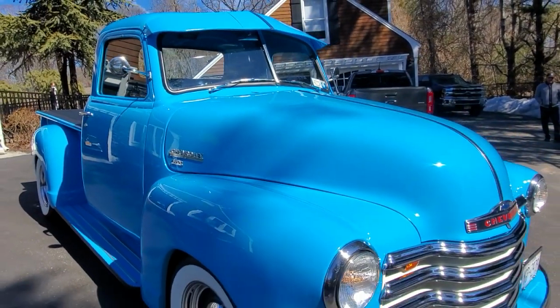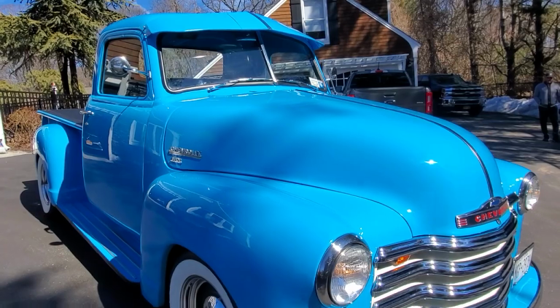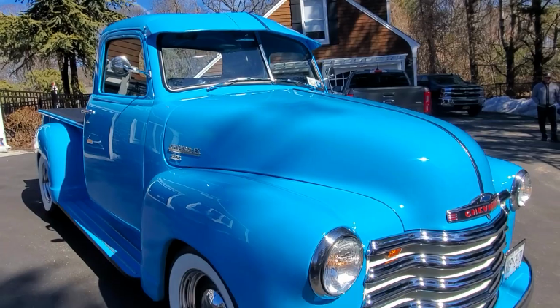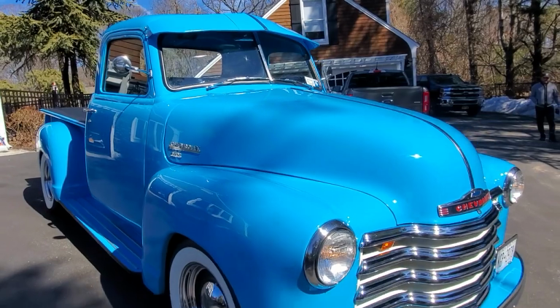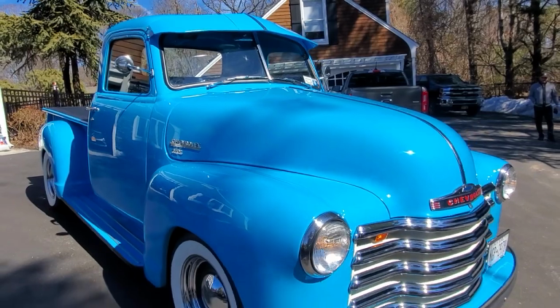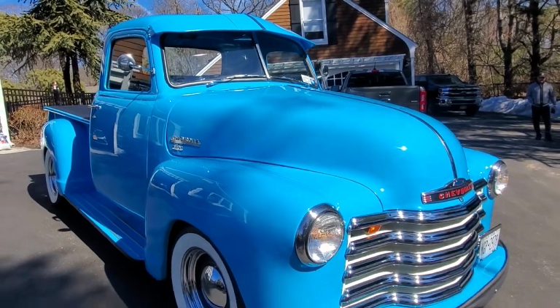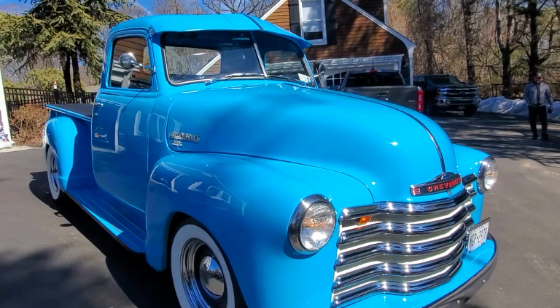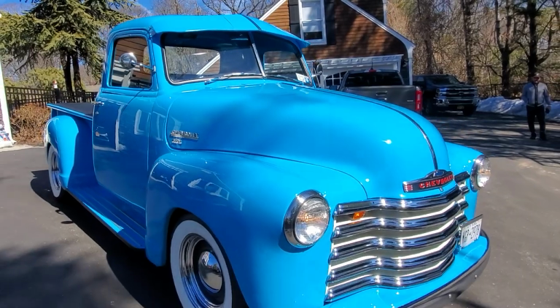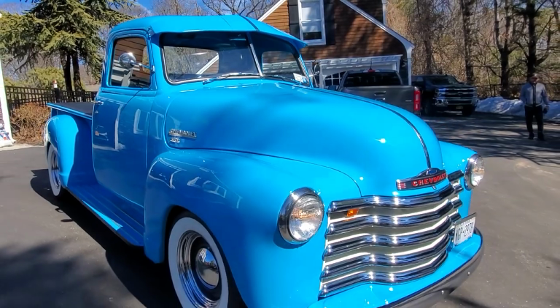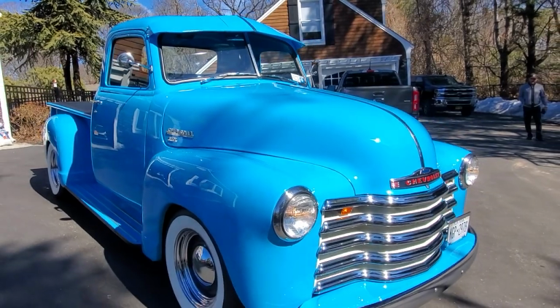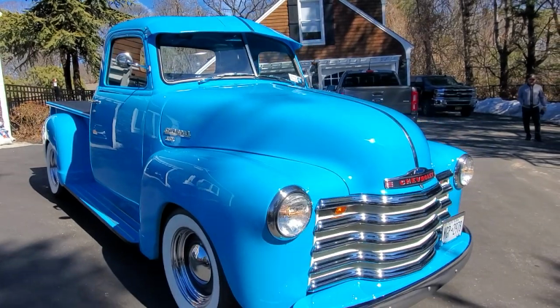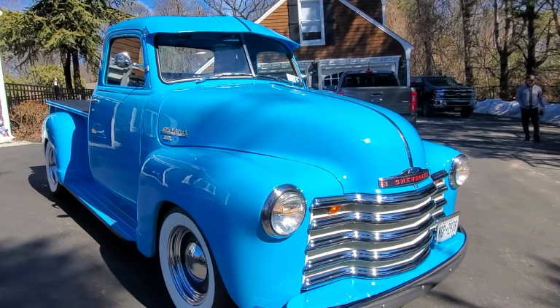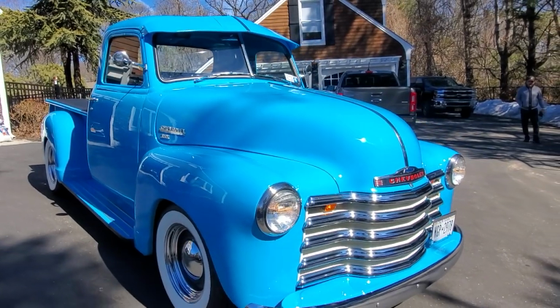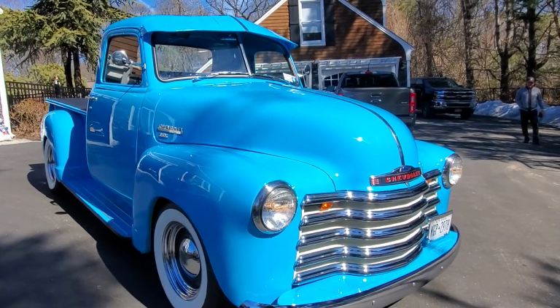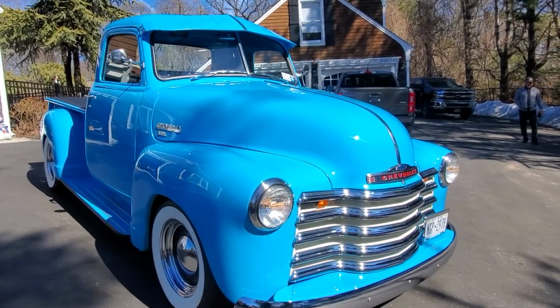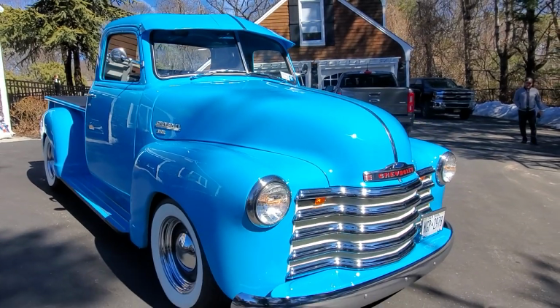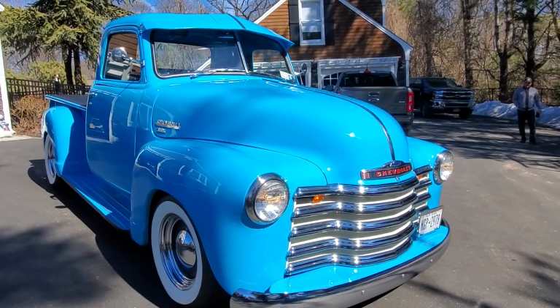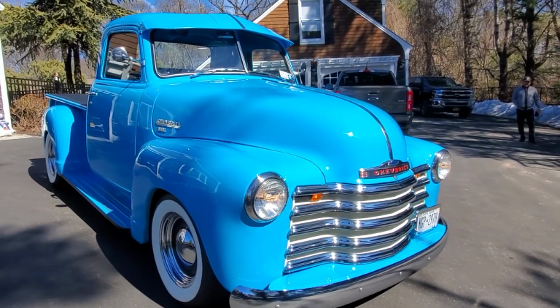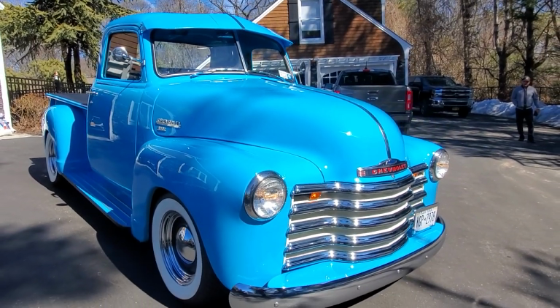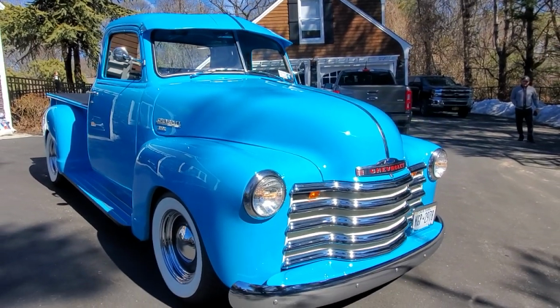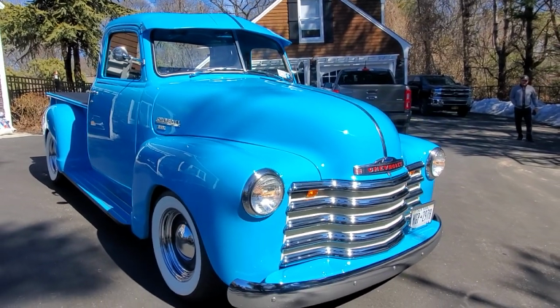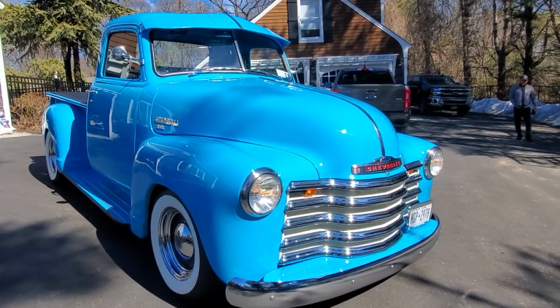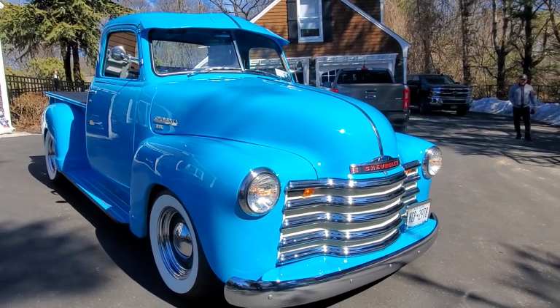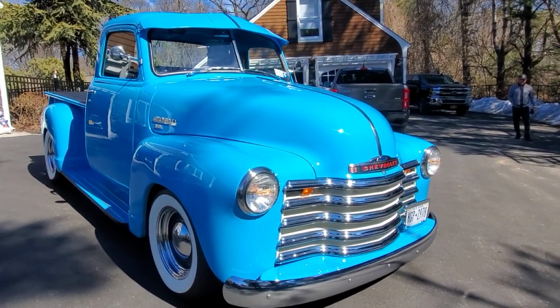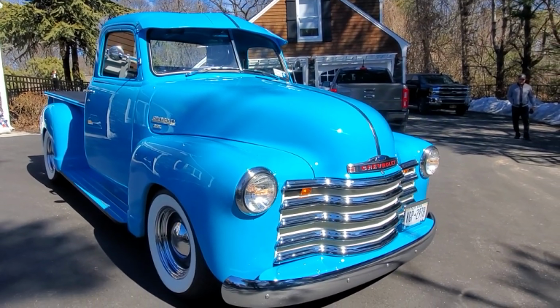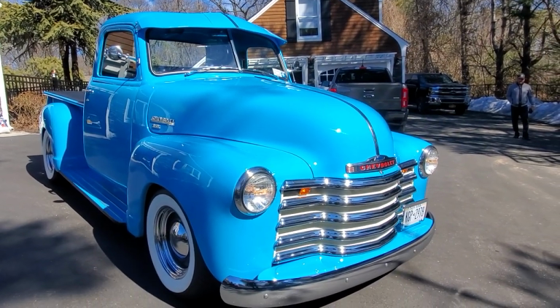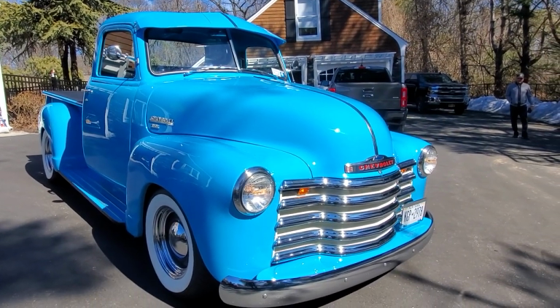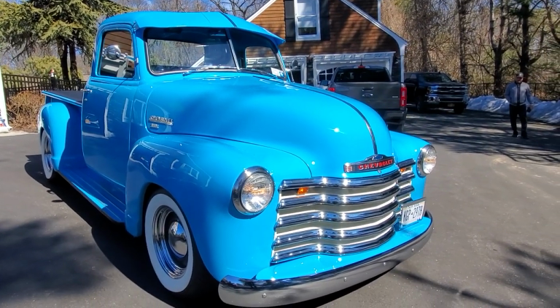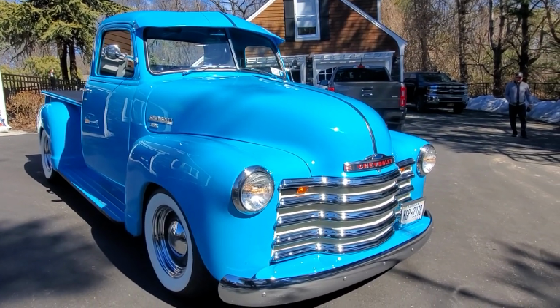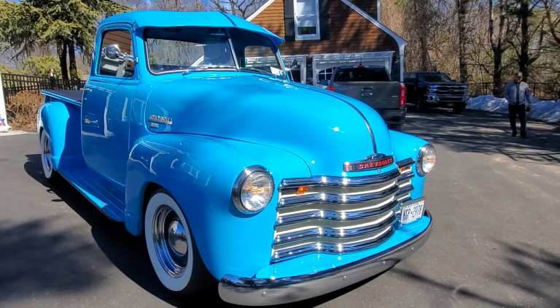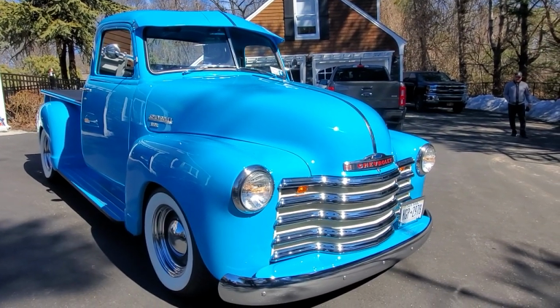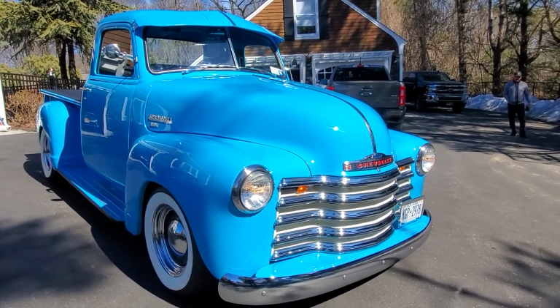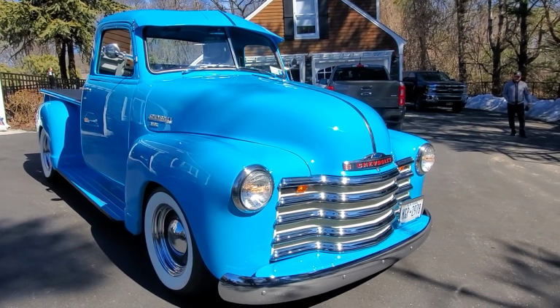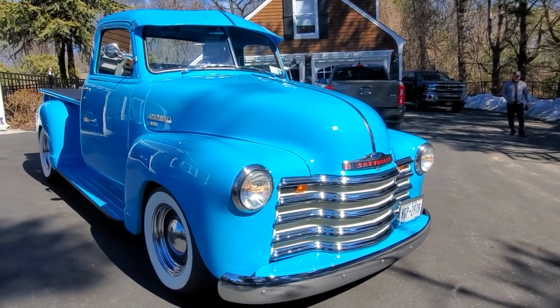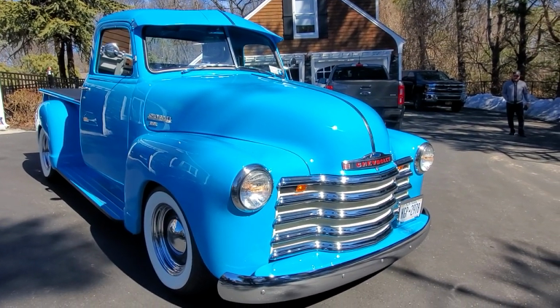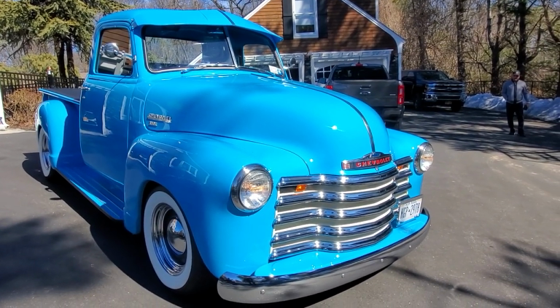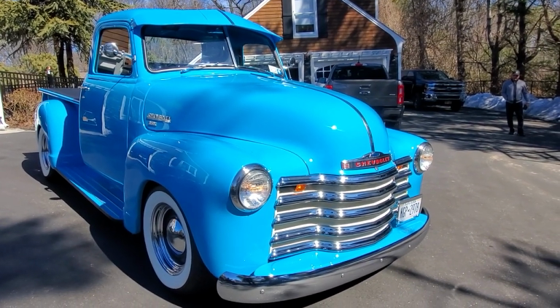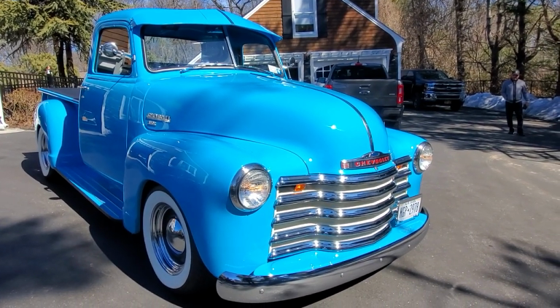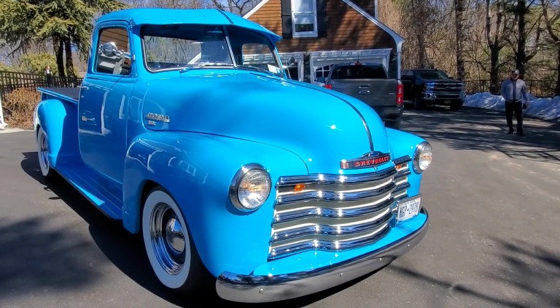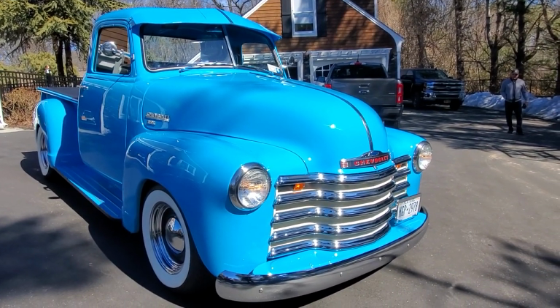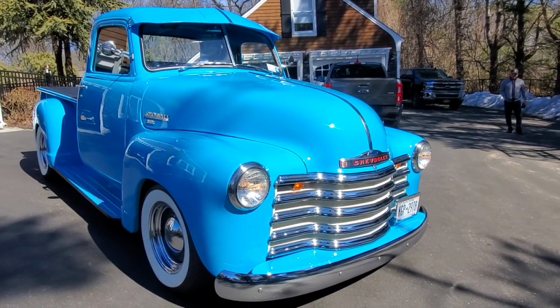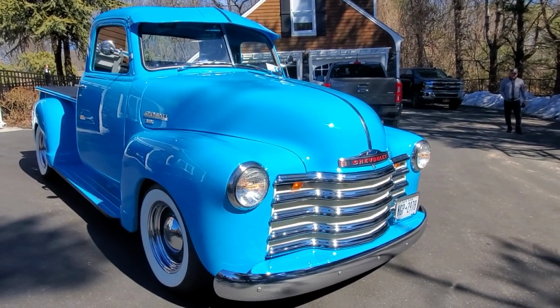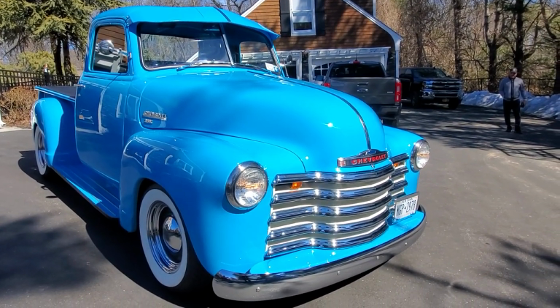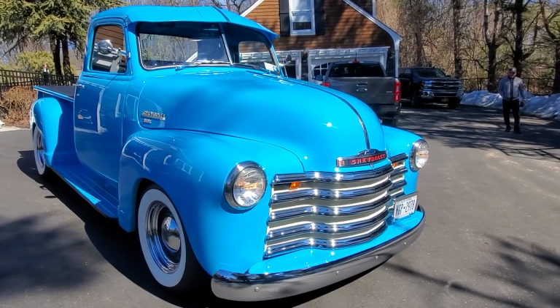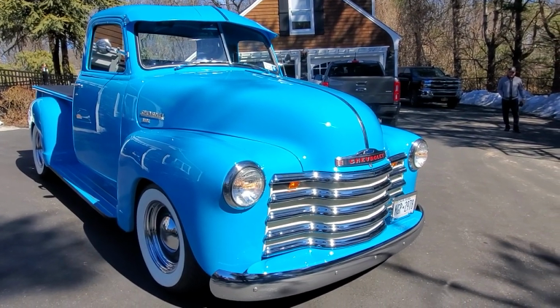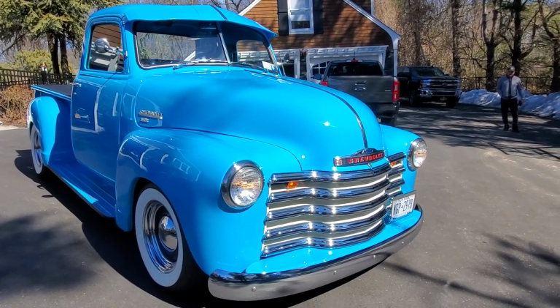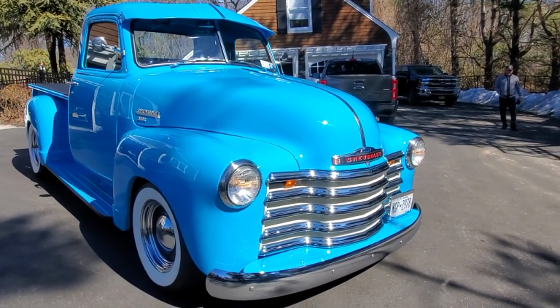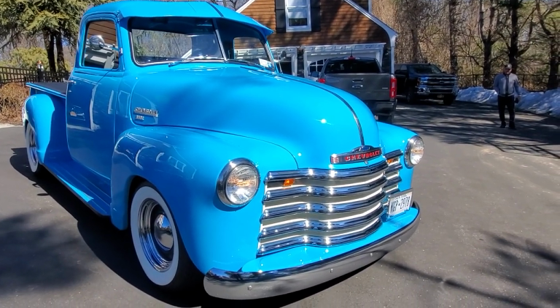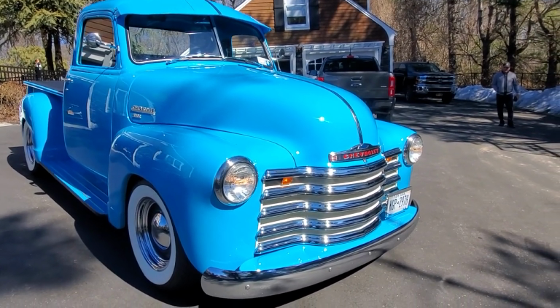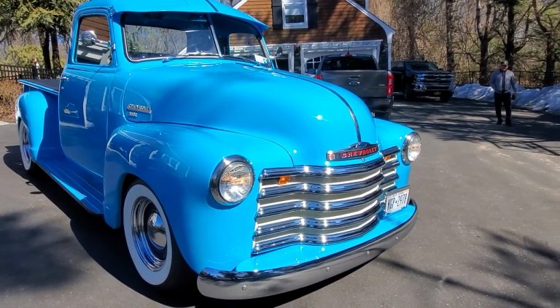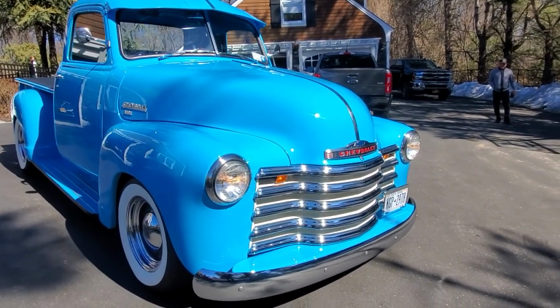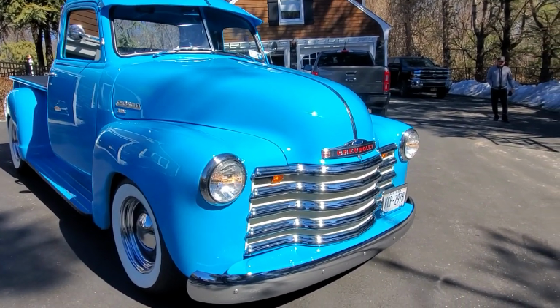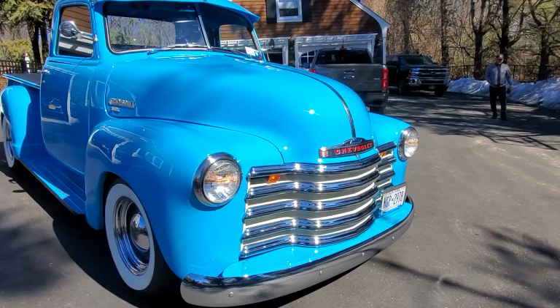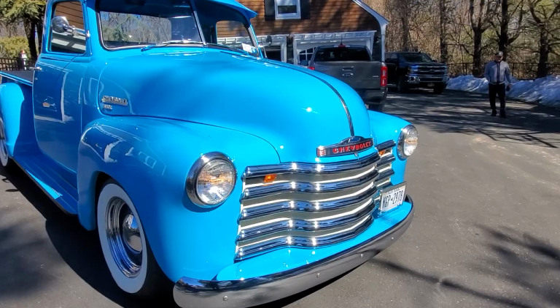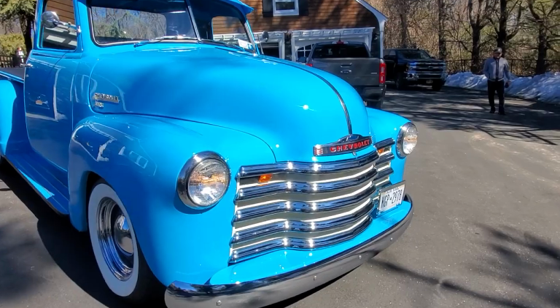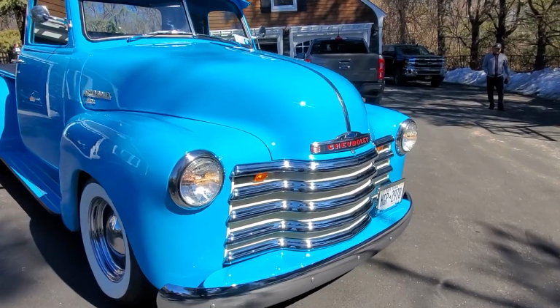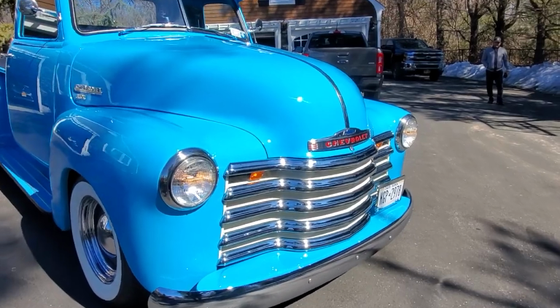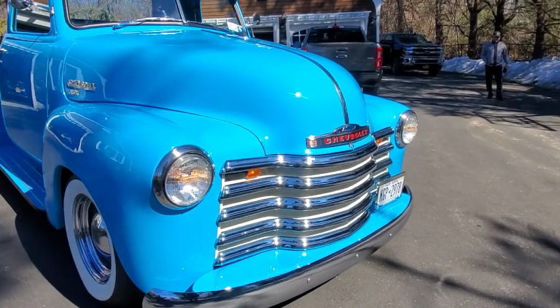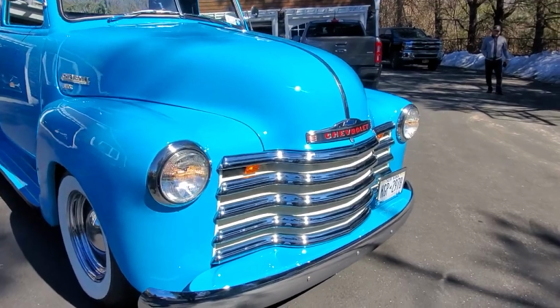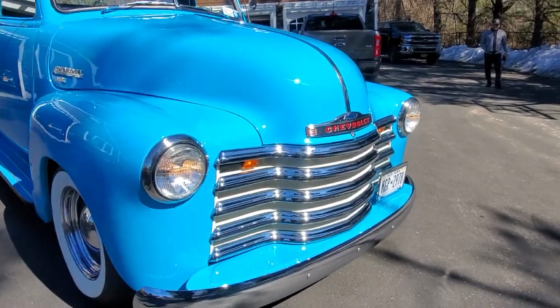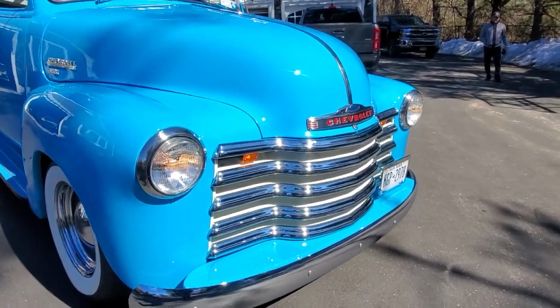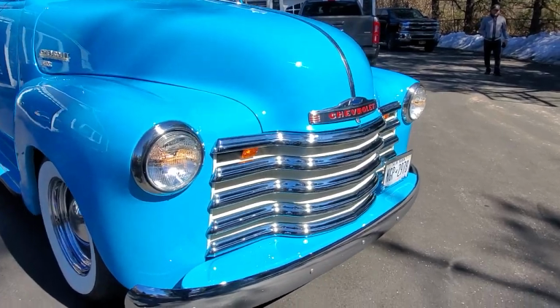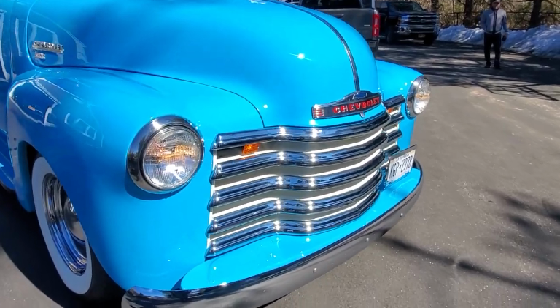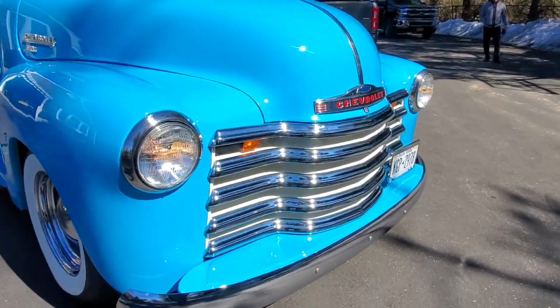Nice big stout grill up front, gleaming in the sun. A little bit of off-white accenting.